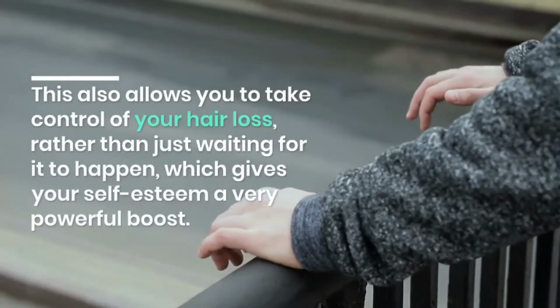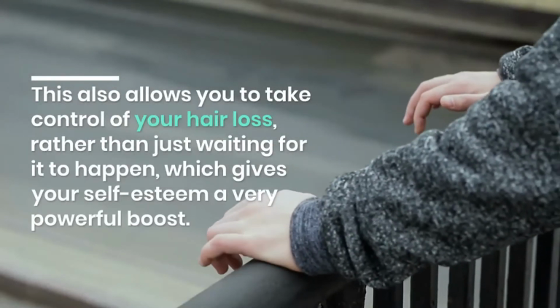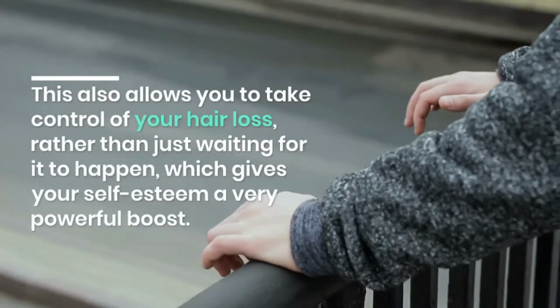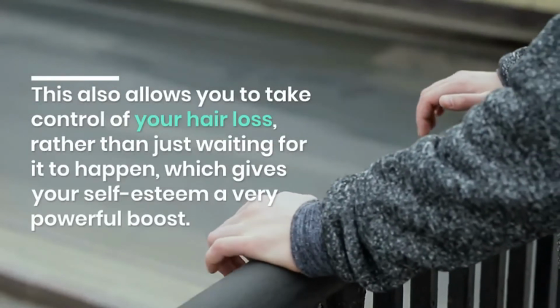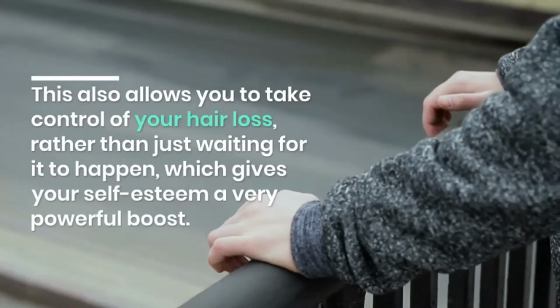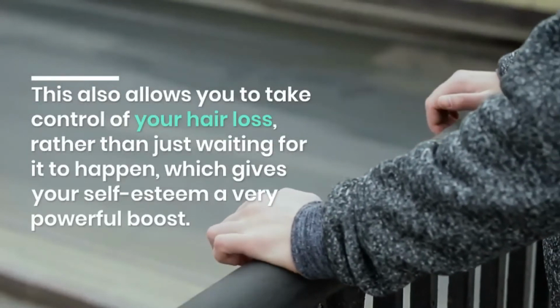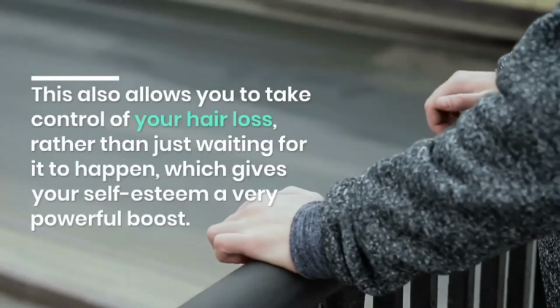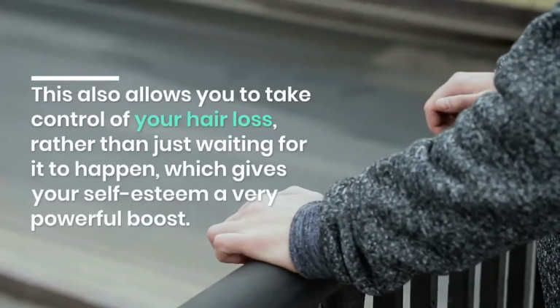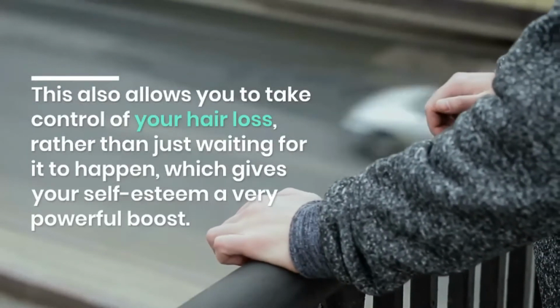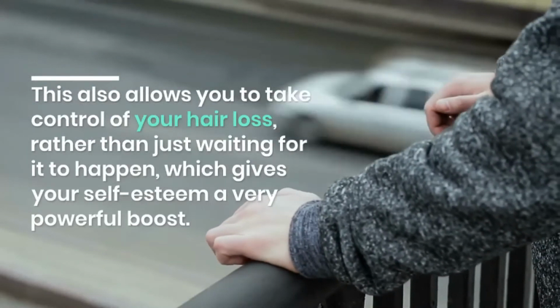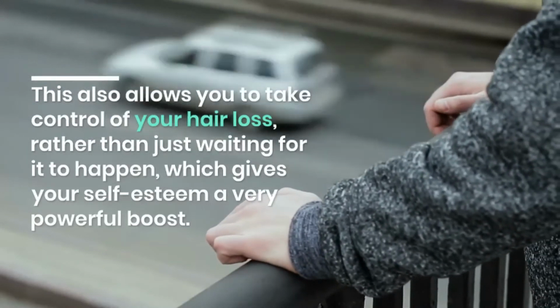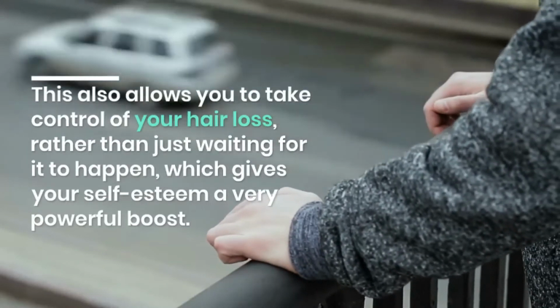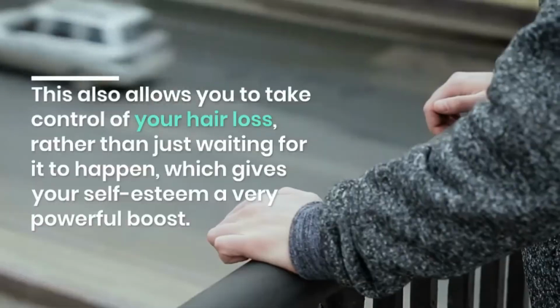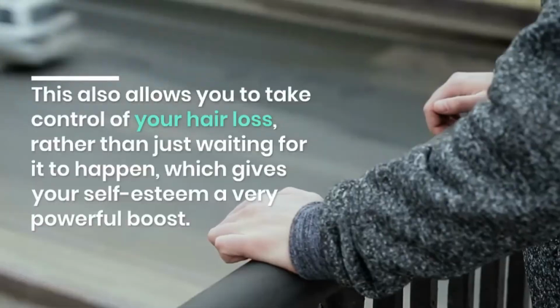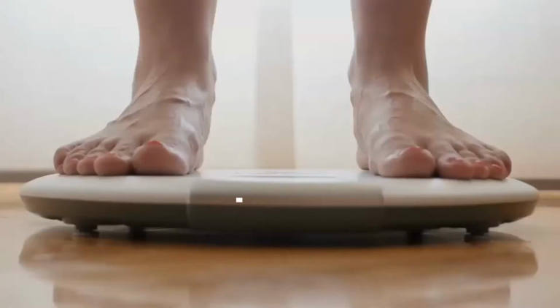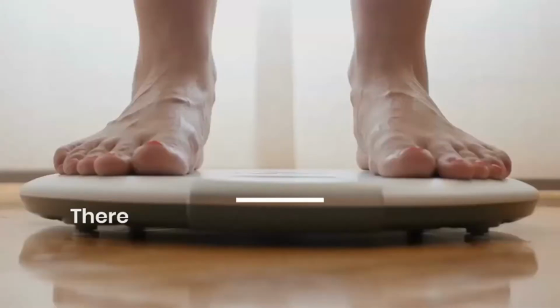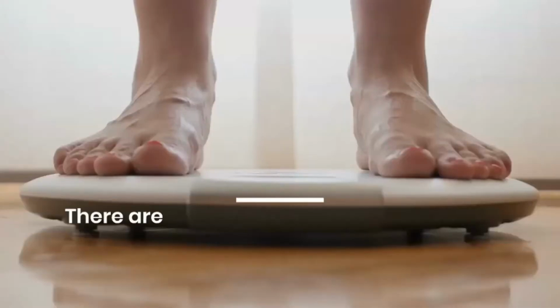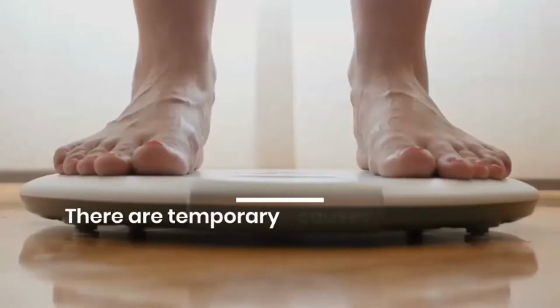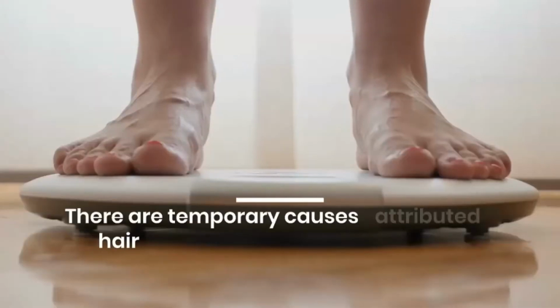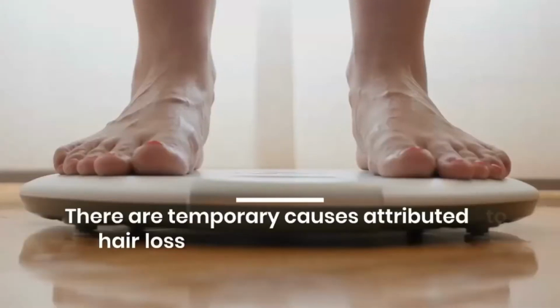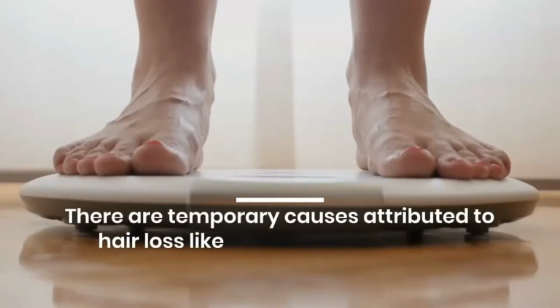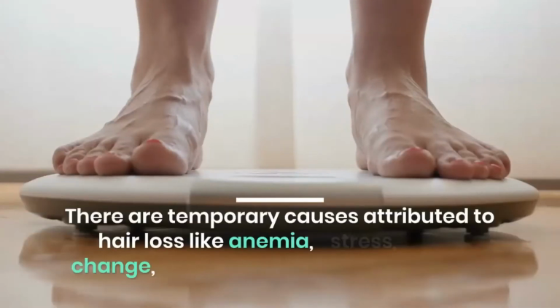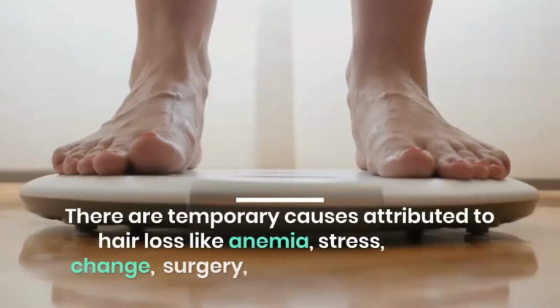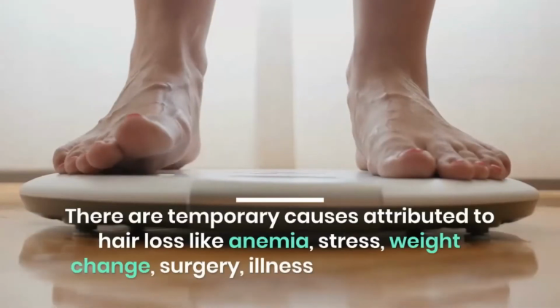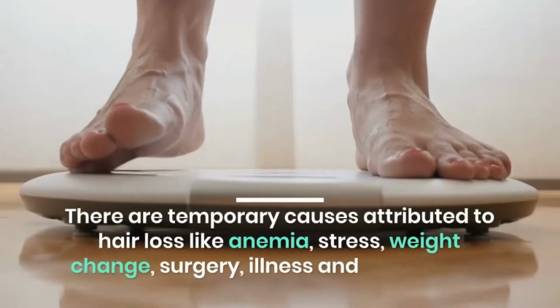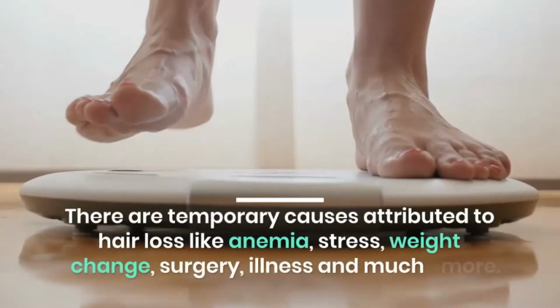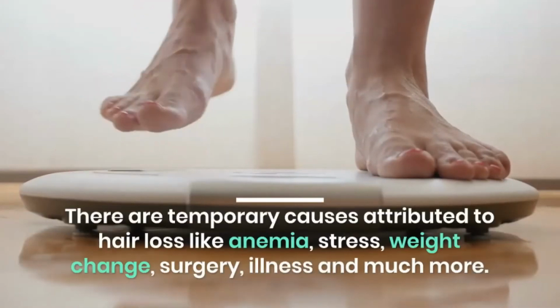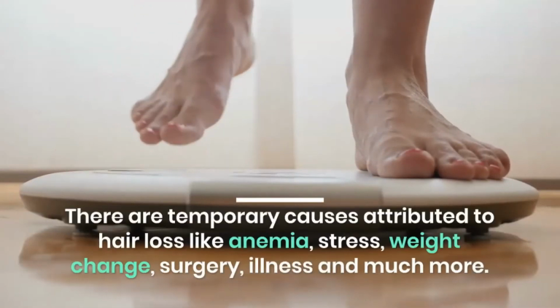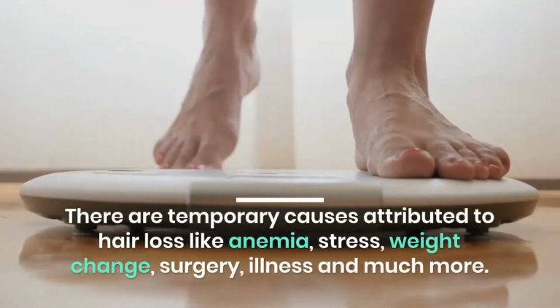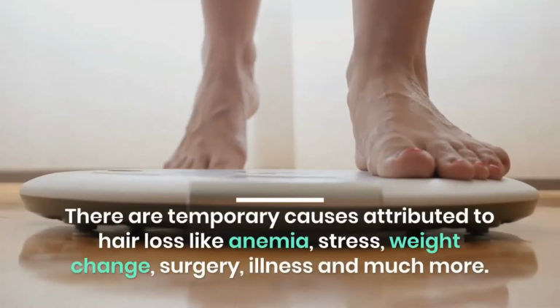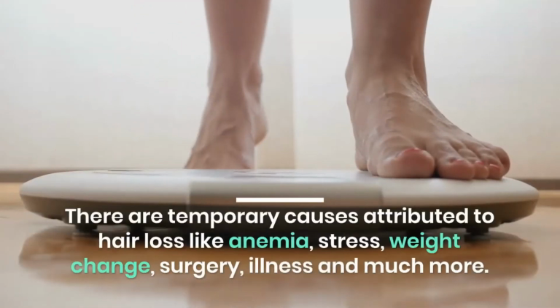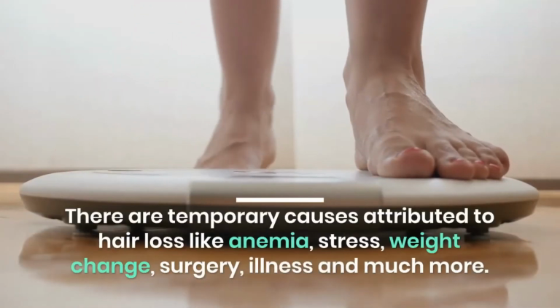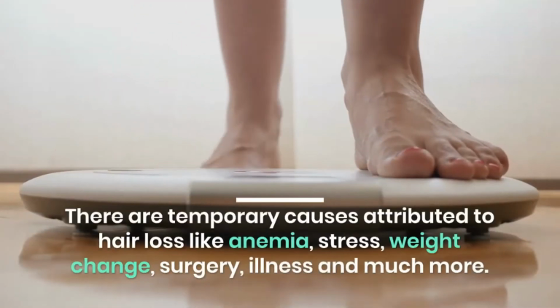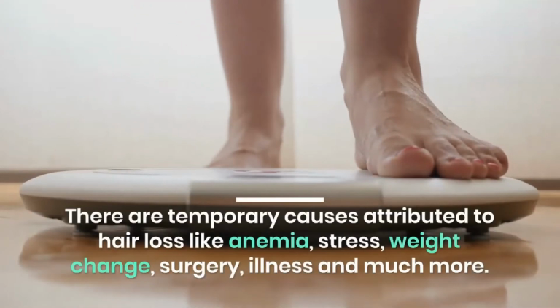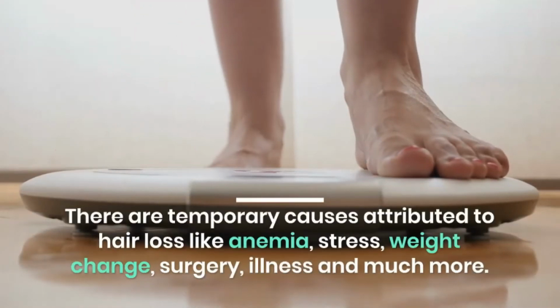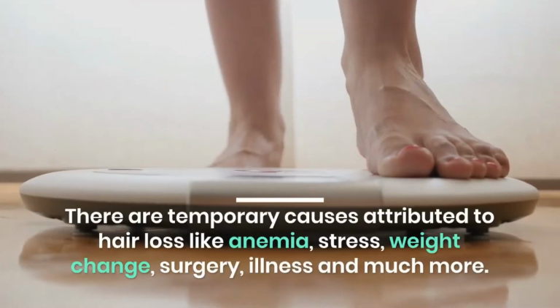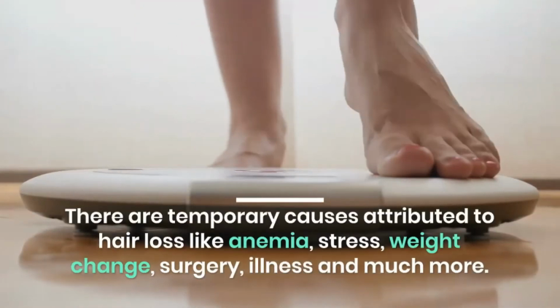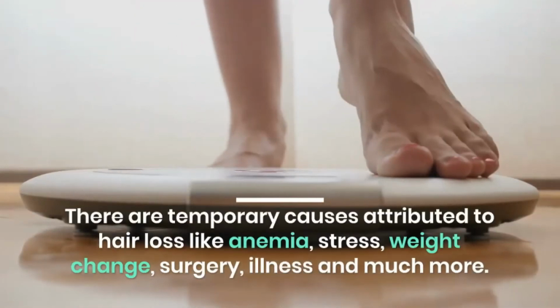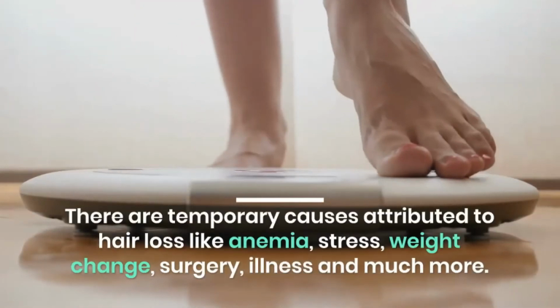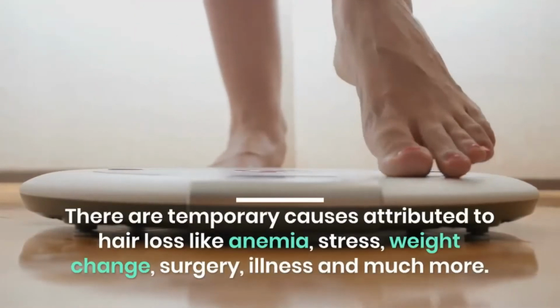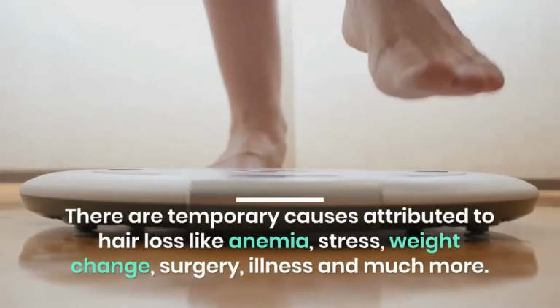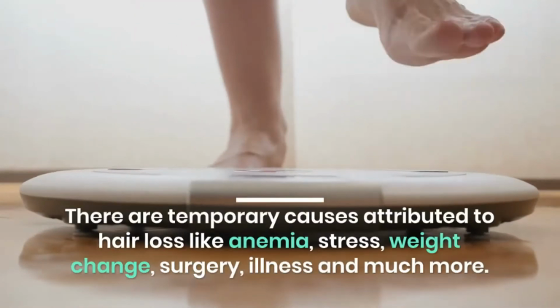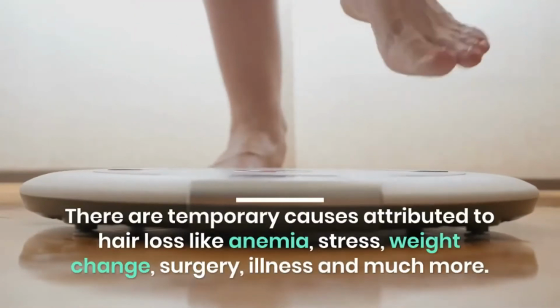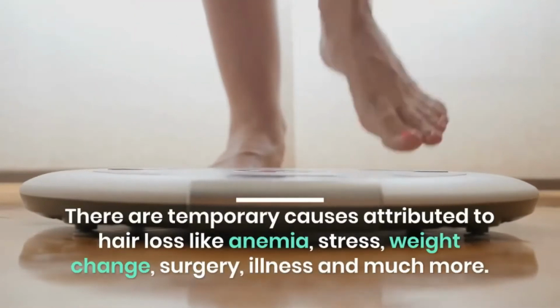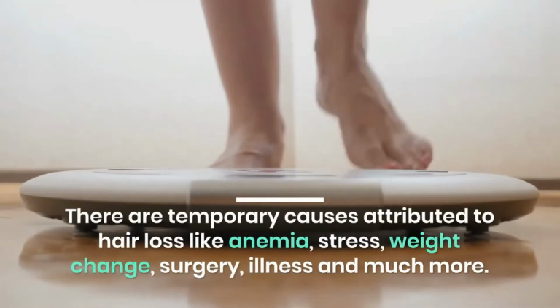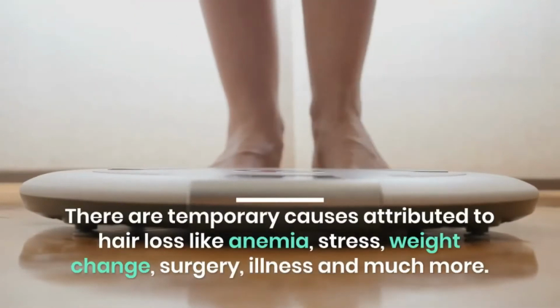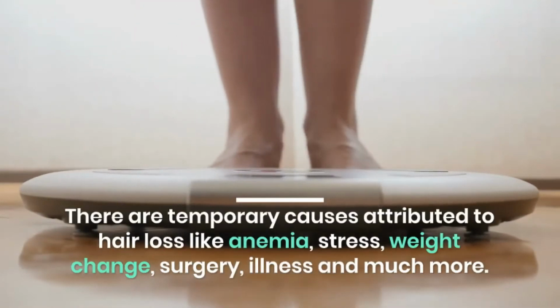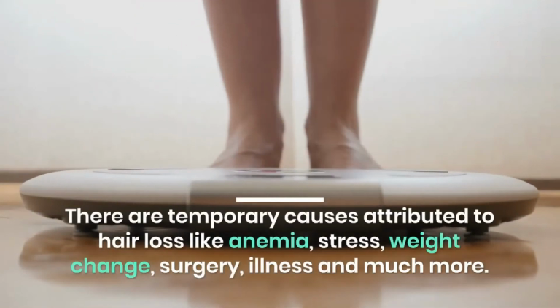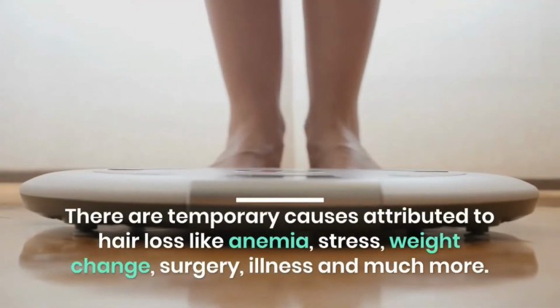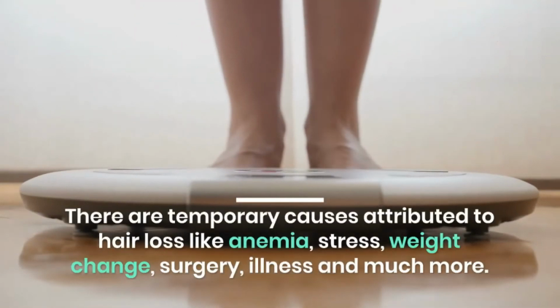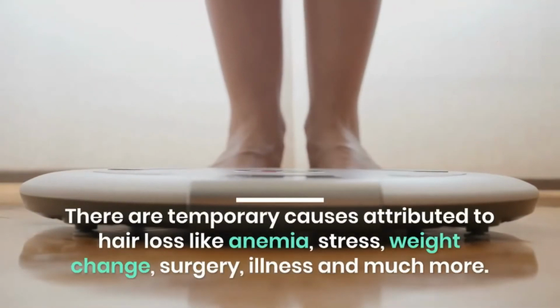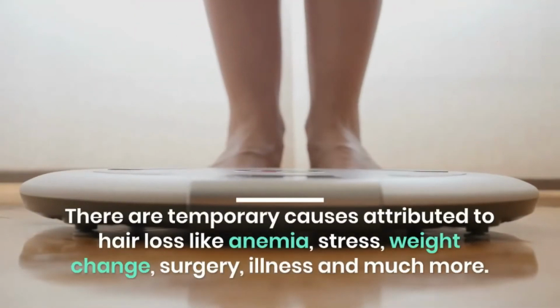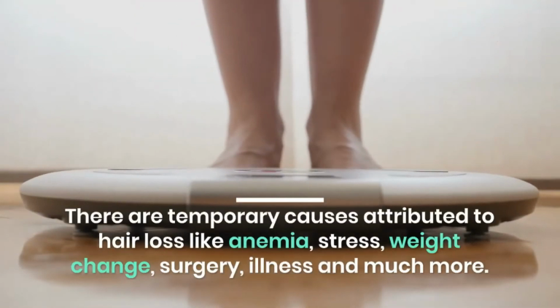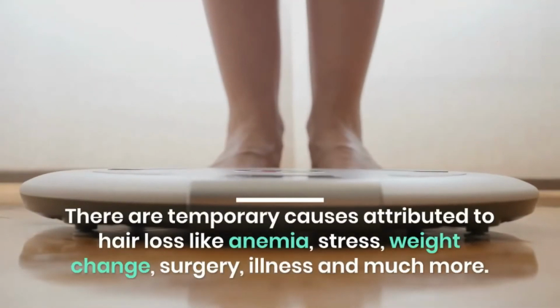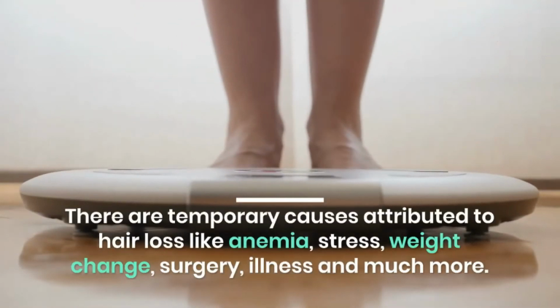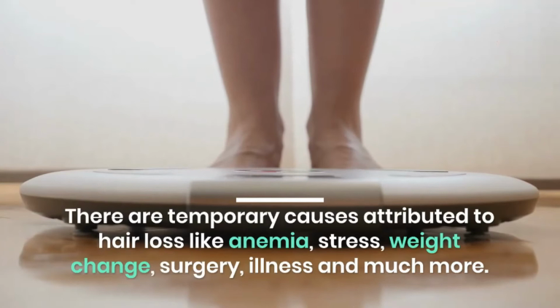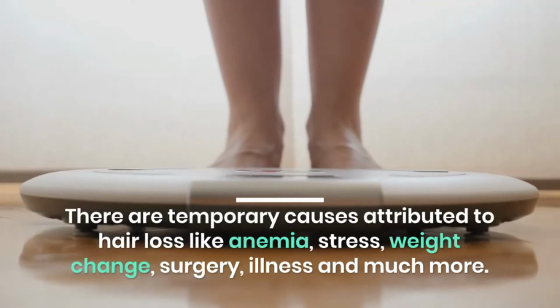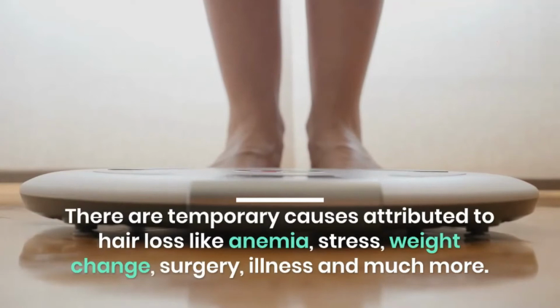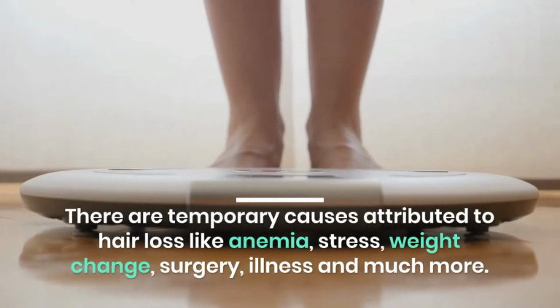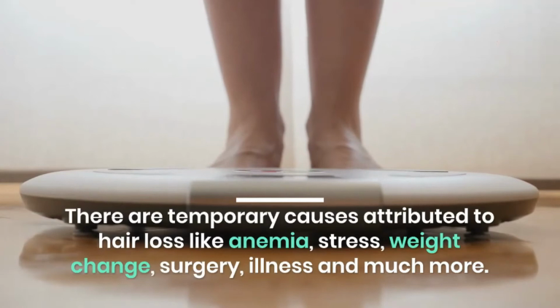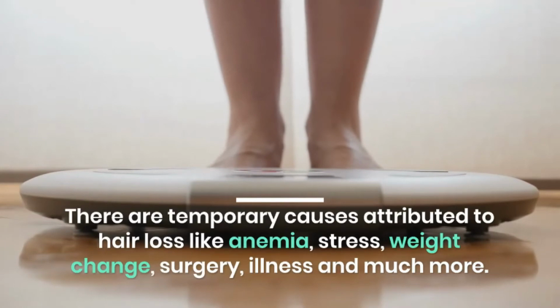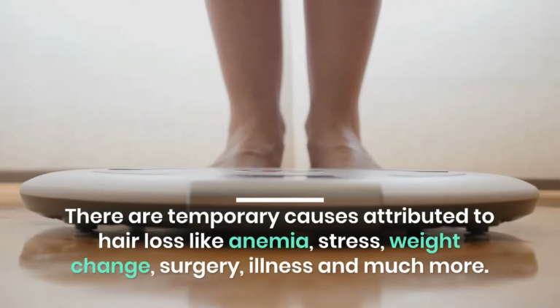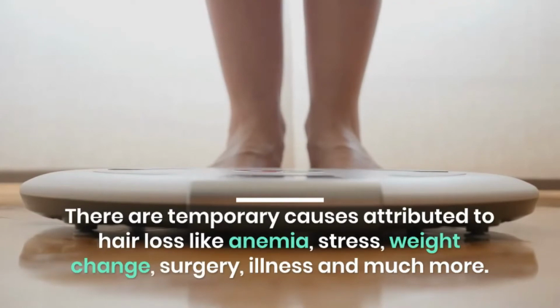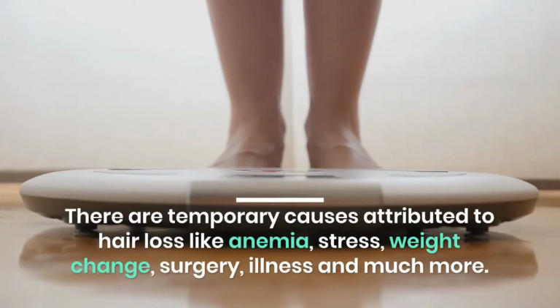Taking control of hair loss before chemotherapy gives your self-esteem a very powerful boost.